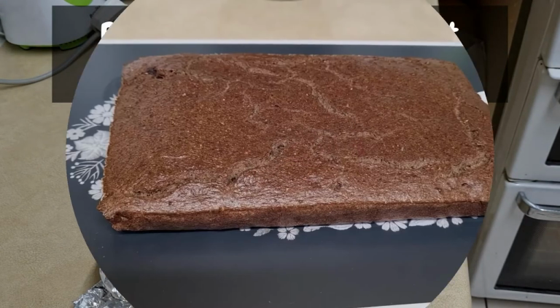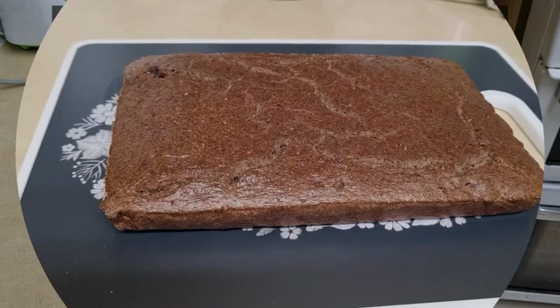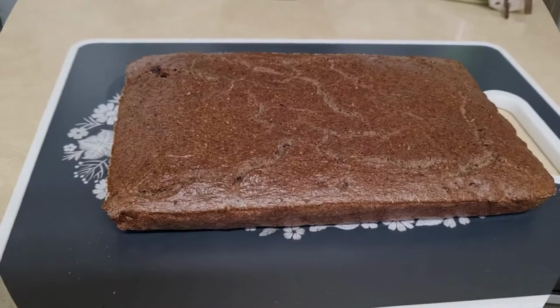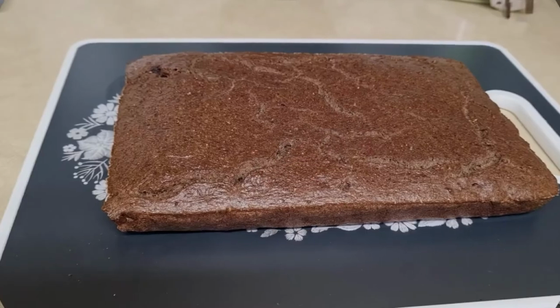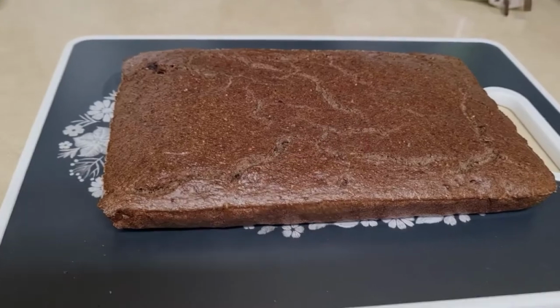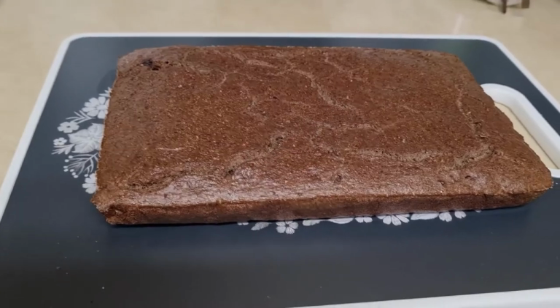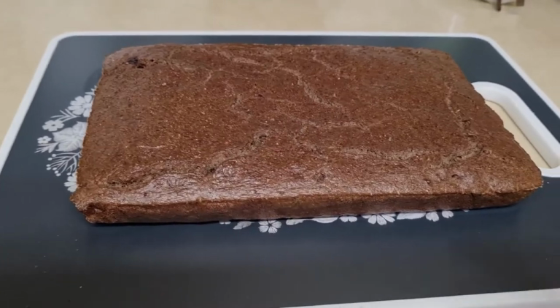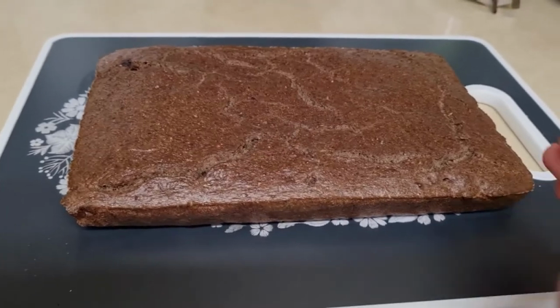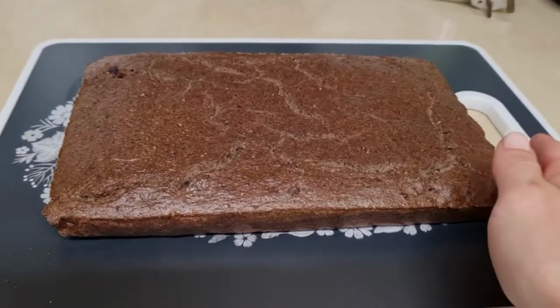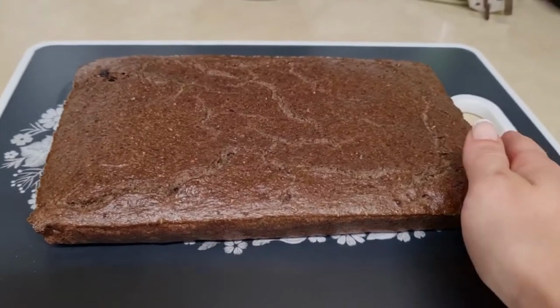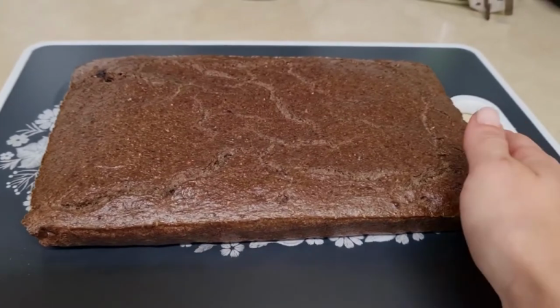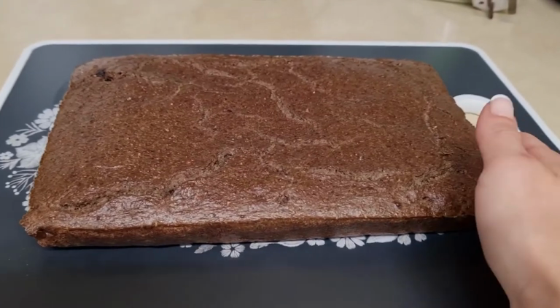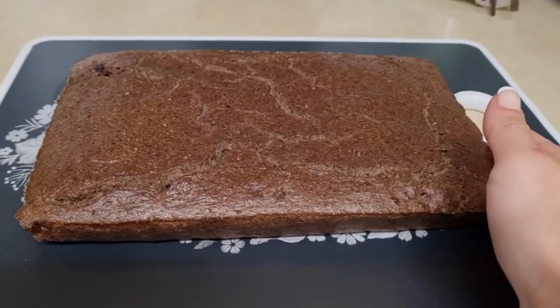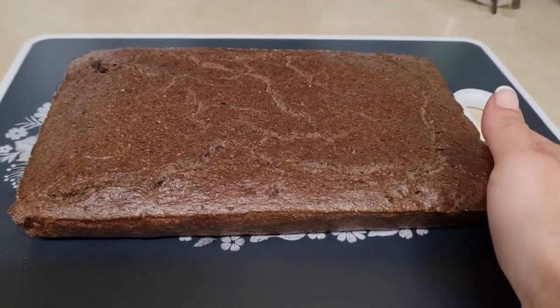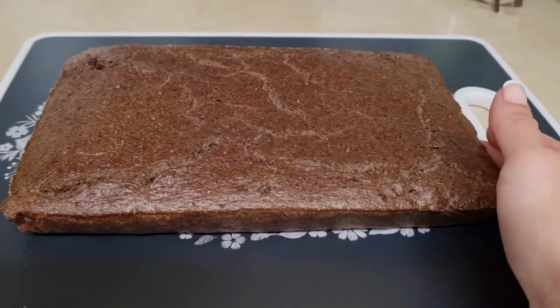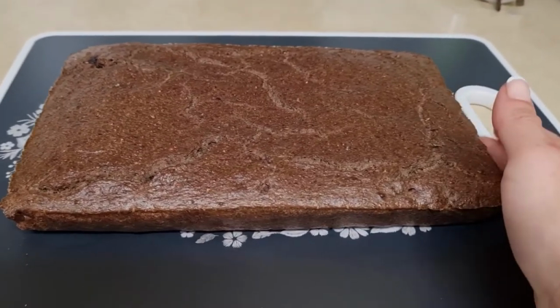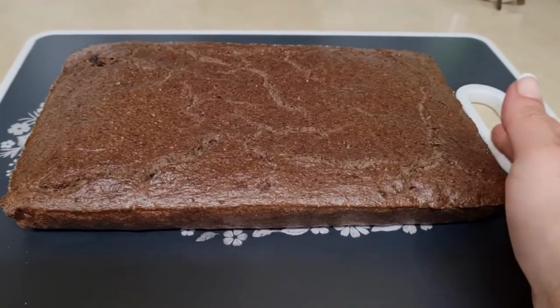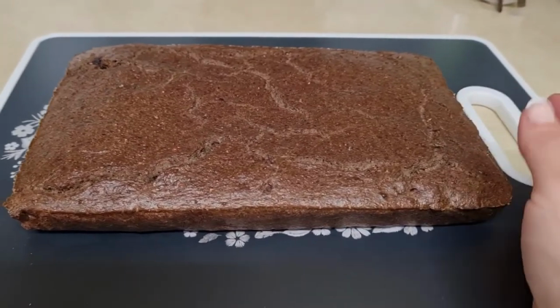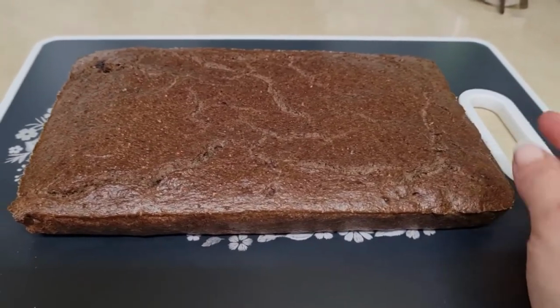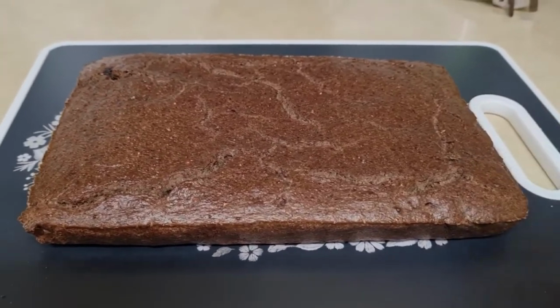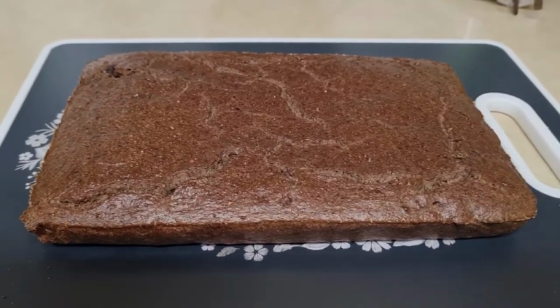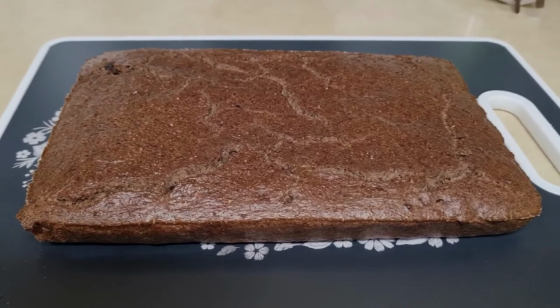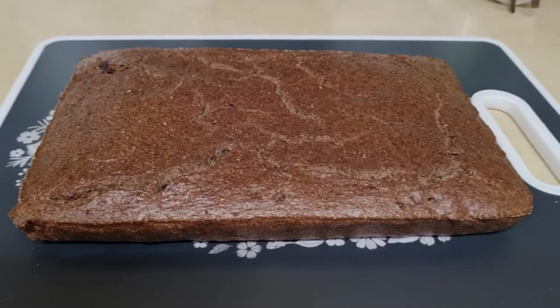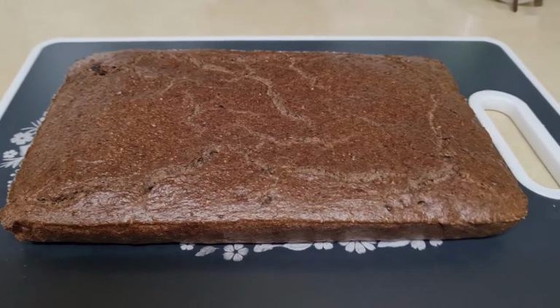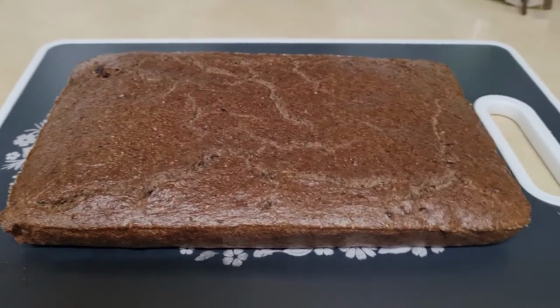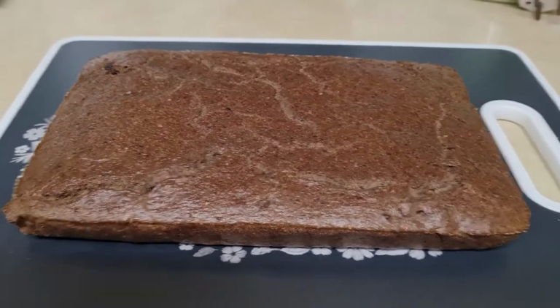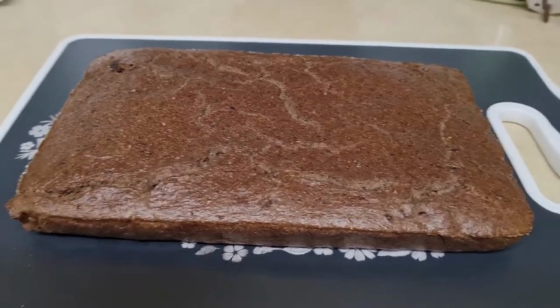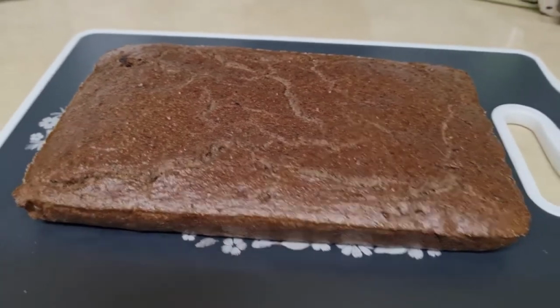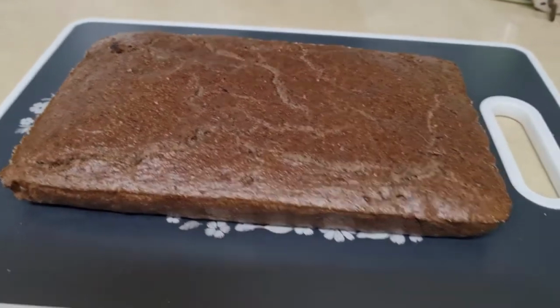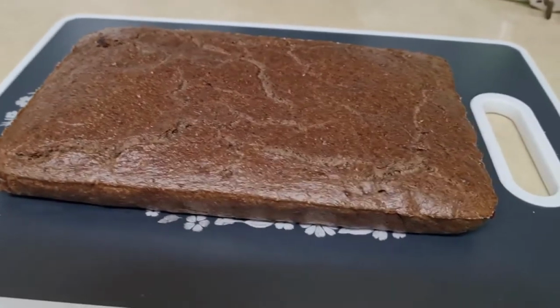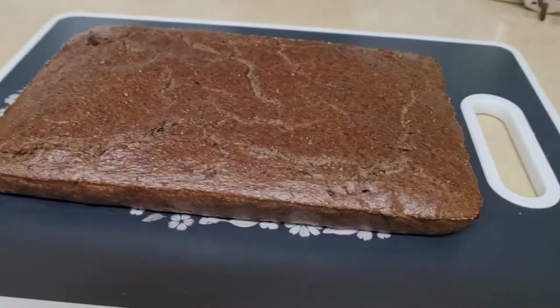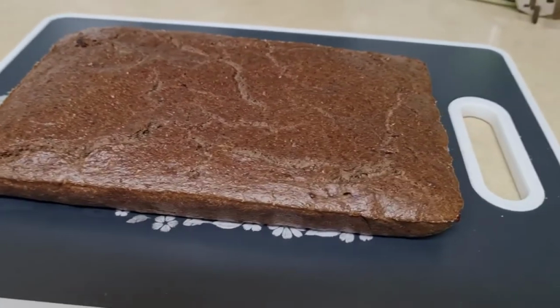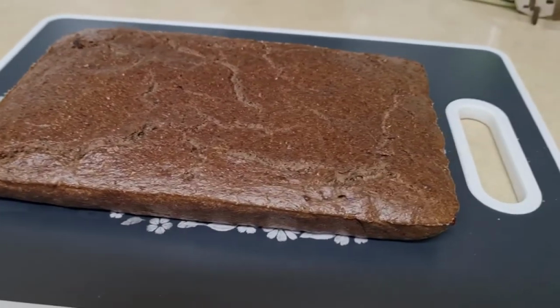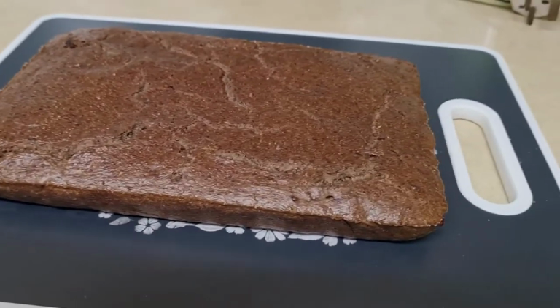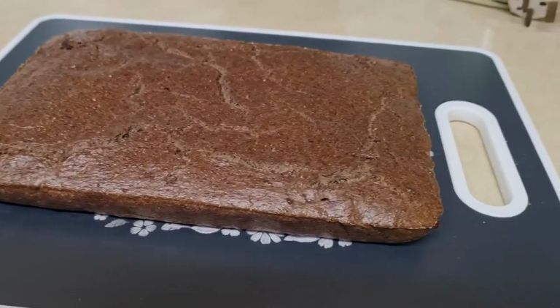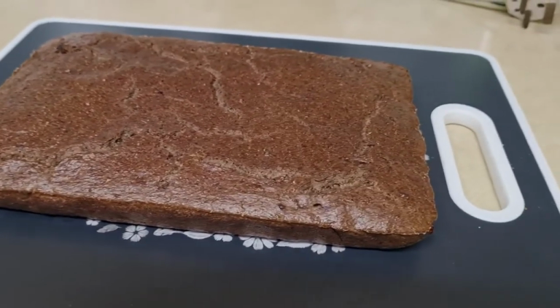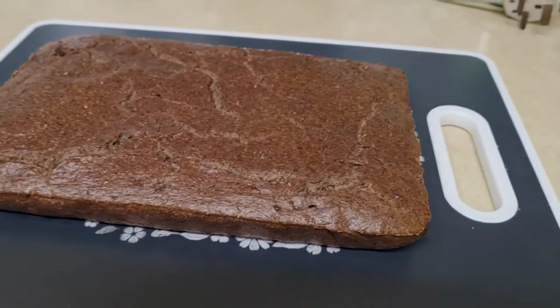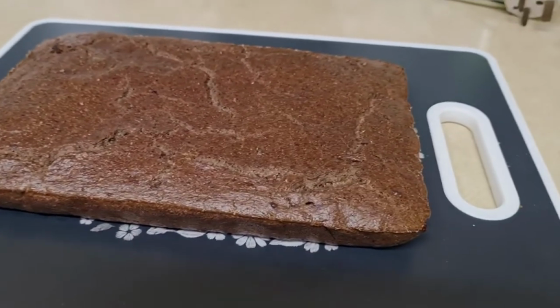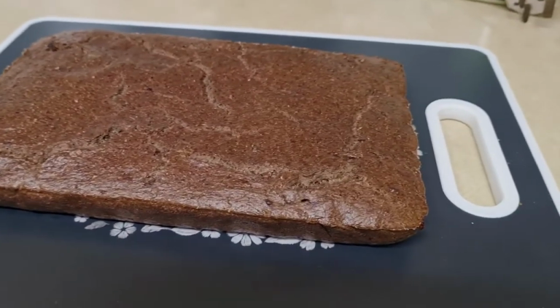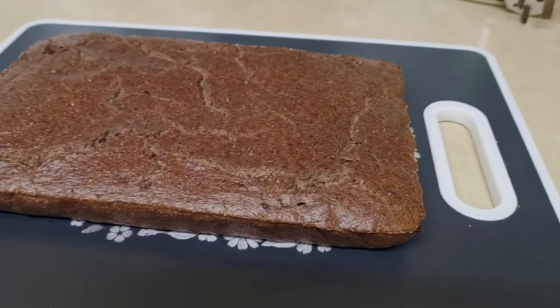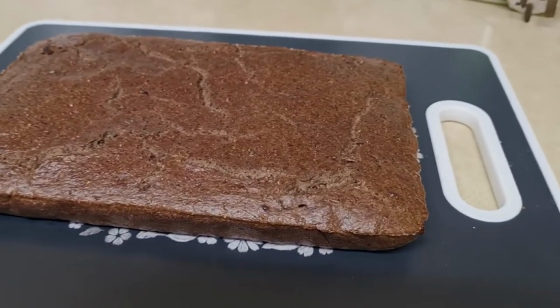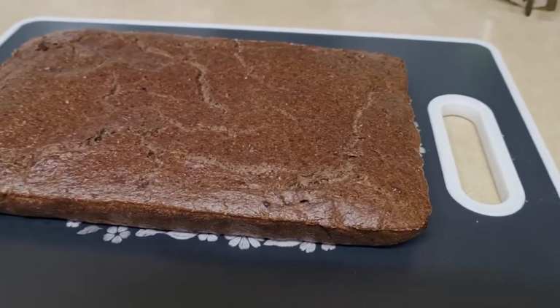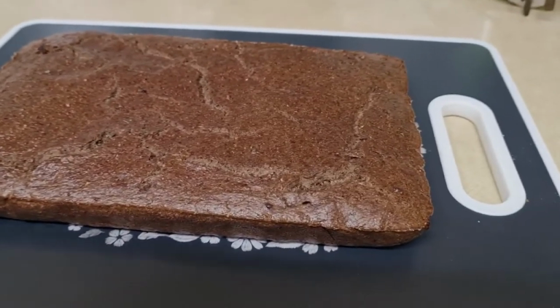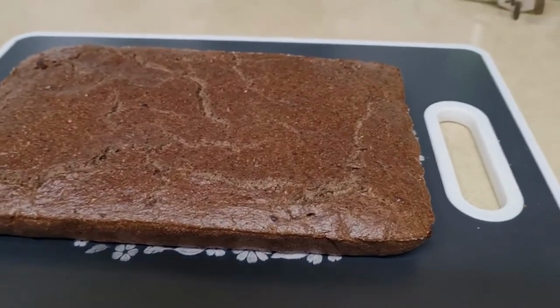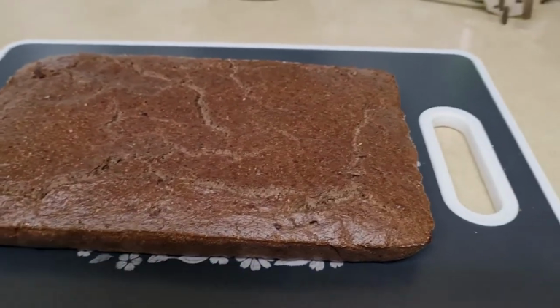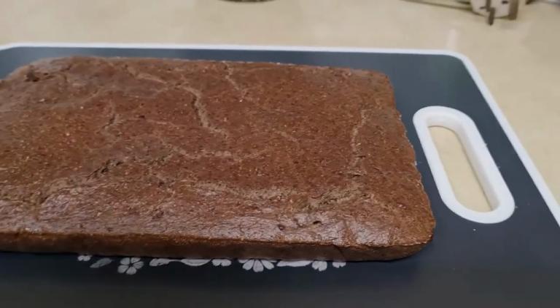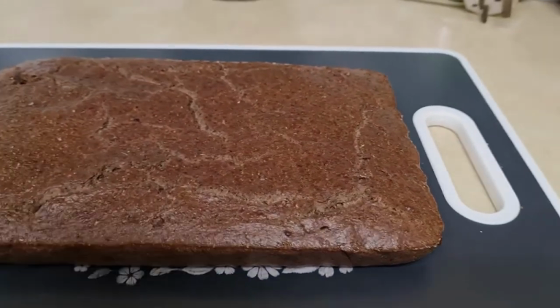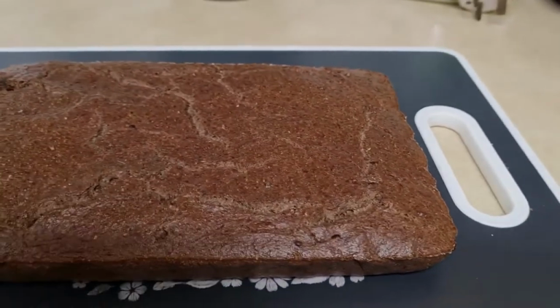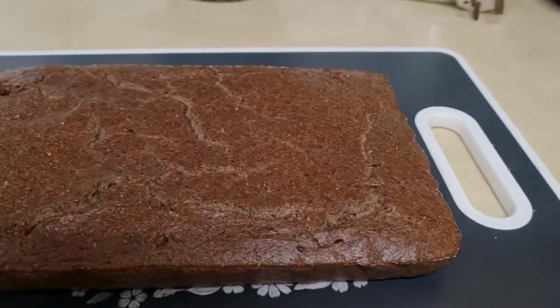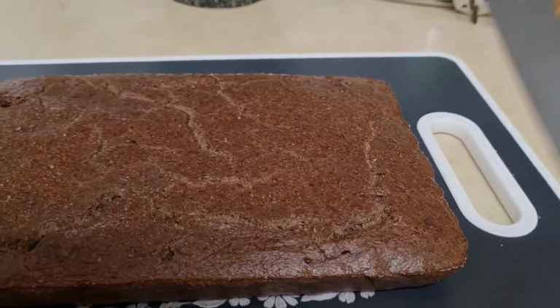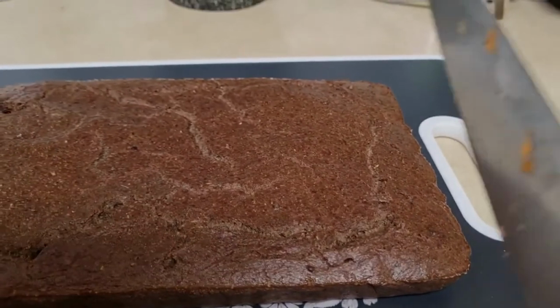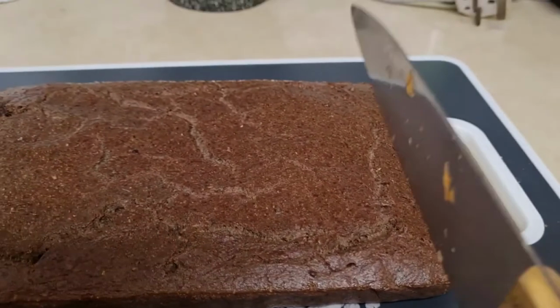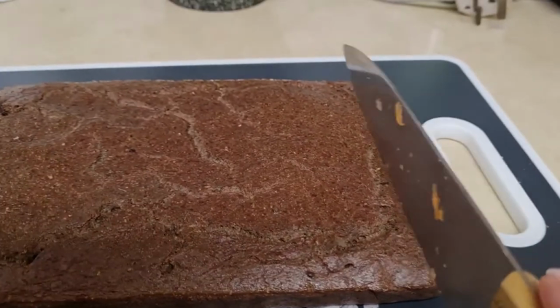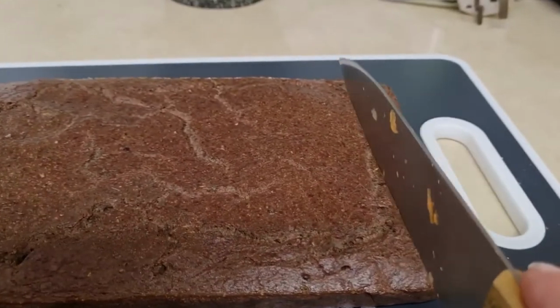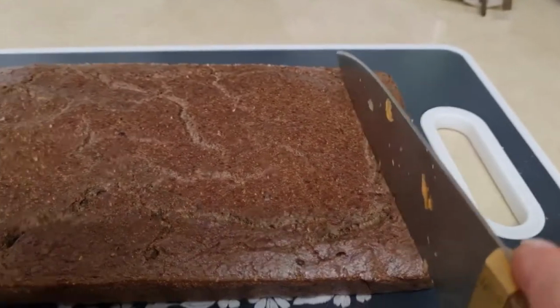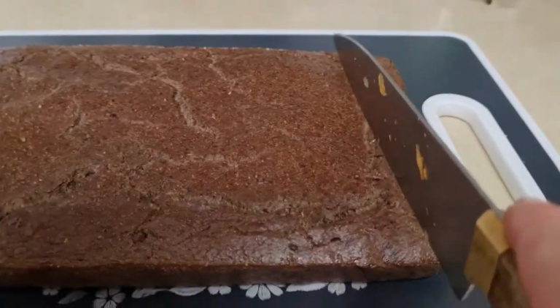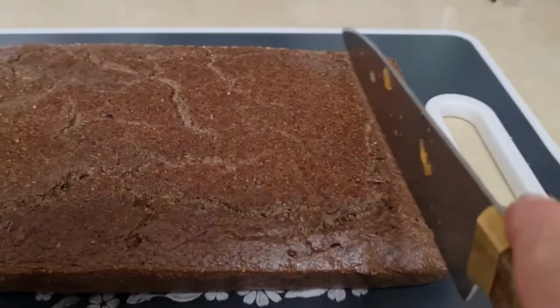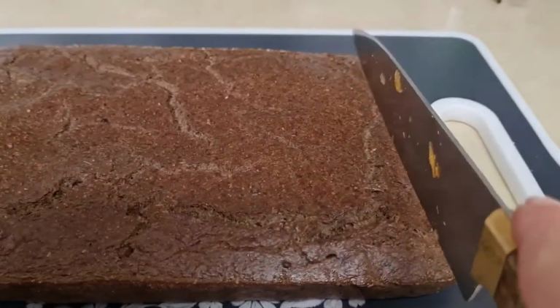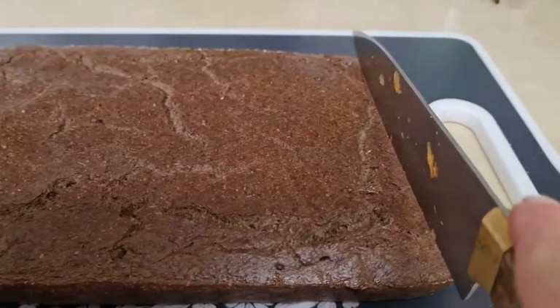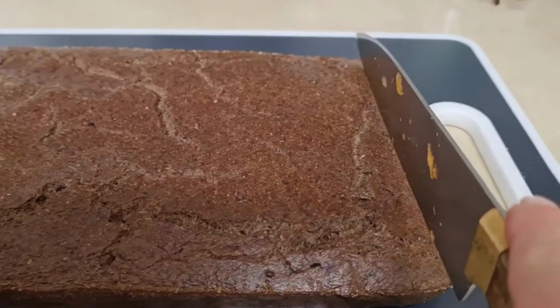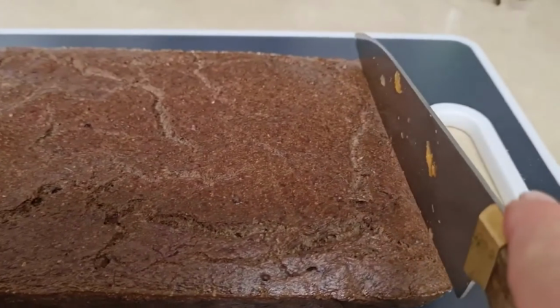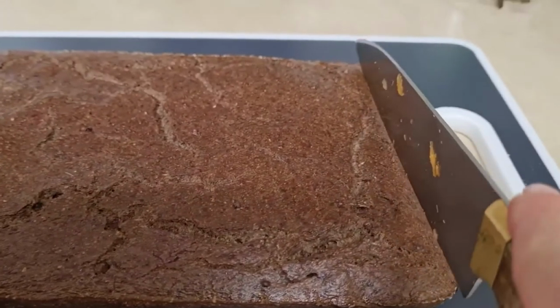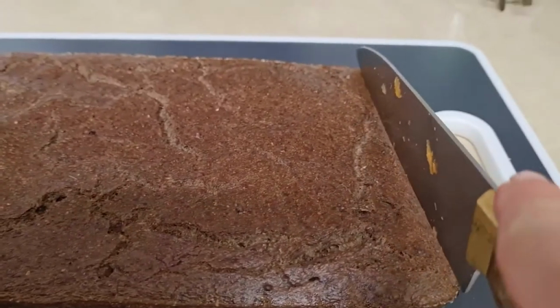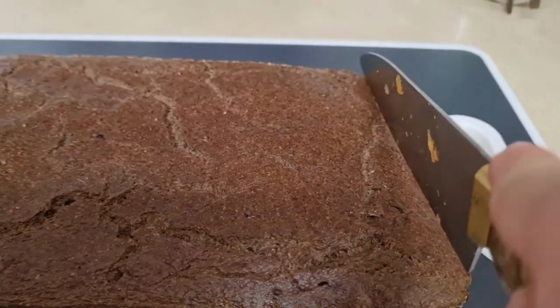So that's it, it's ready. It's still quite hot, but I want to show you how it looks like inside.